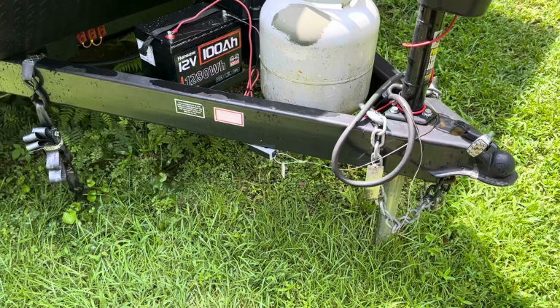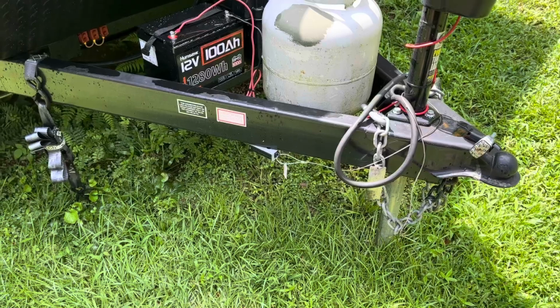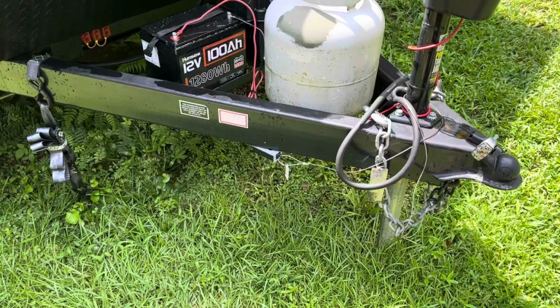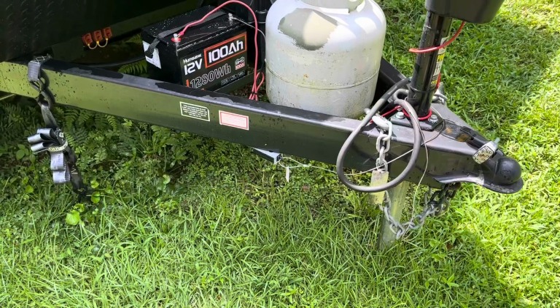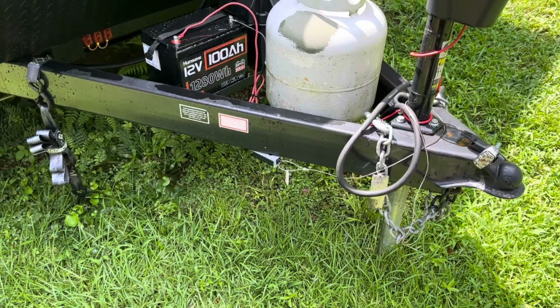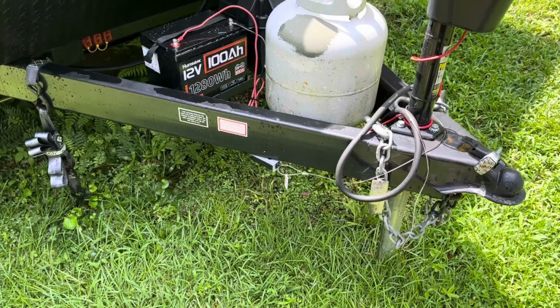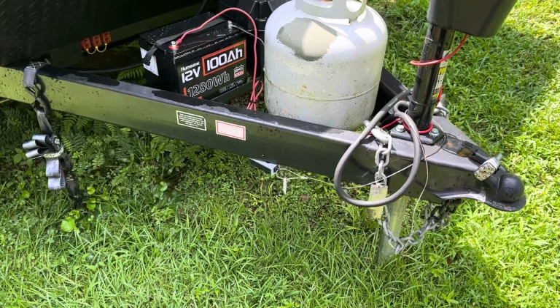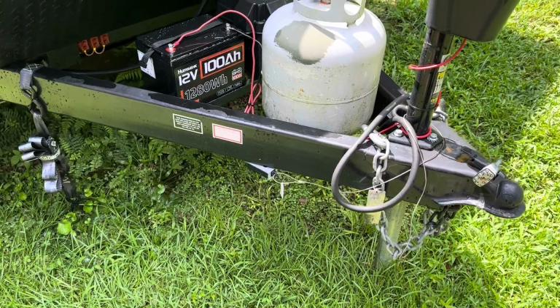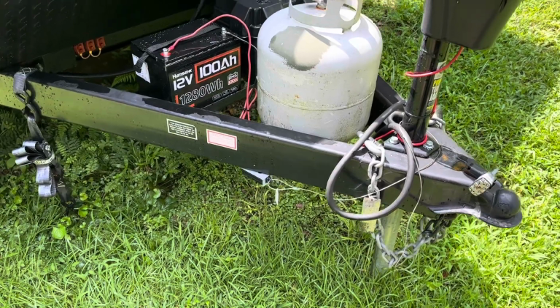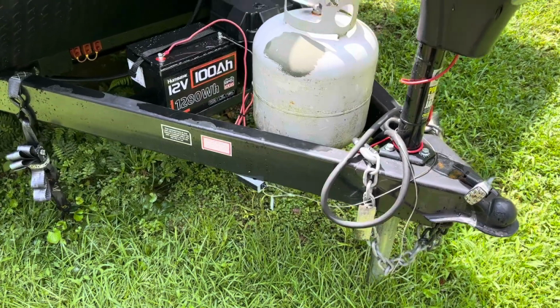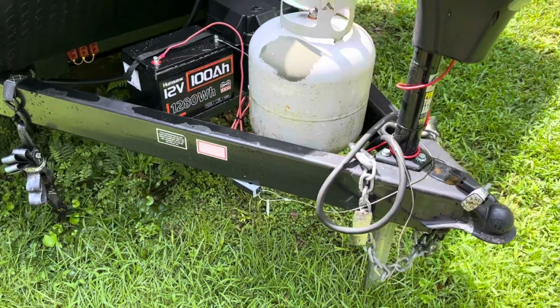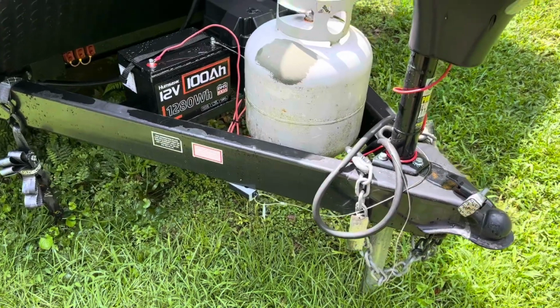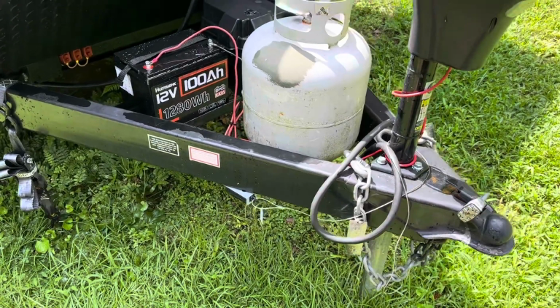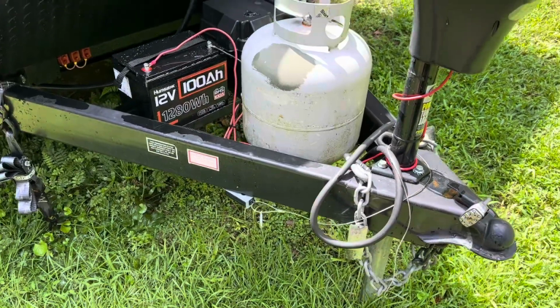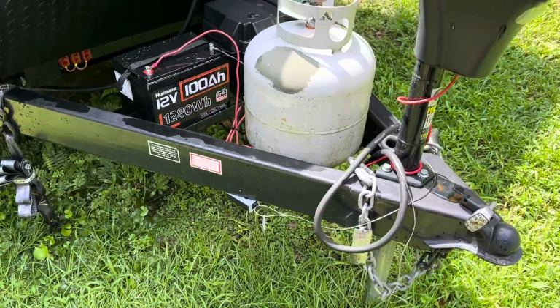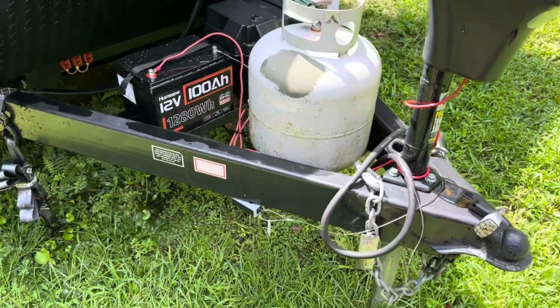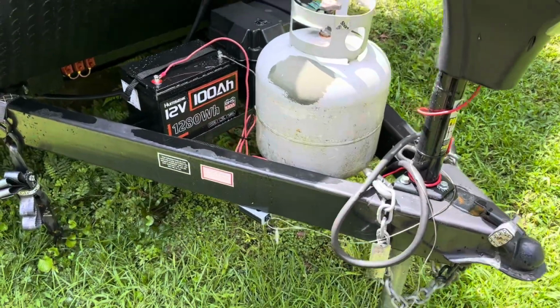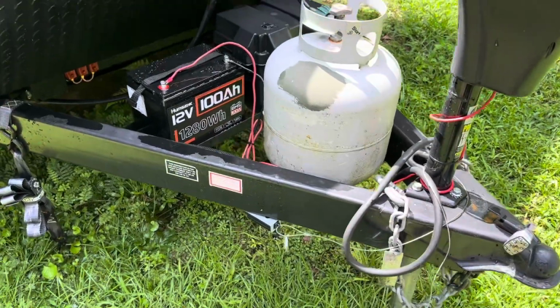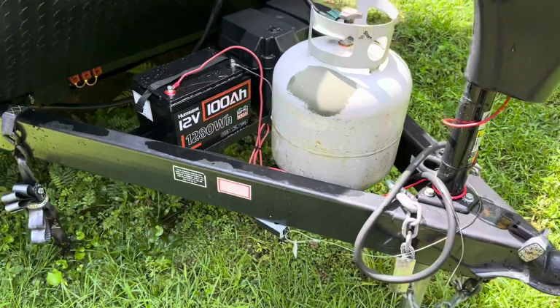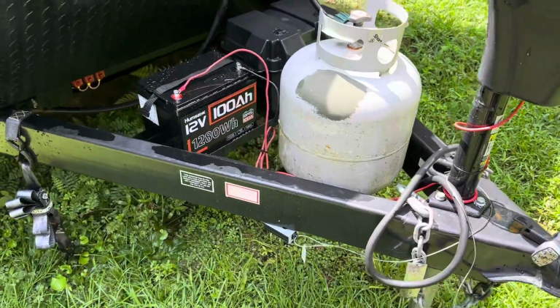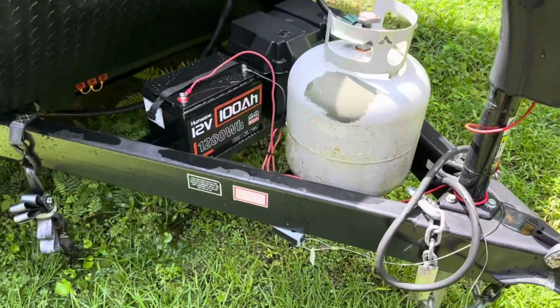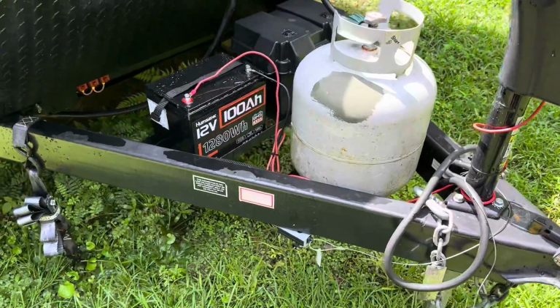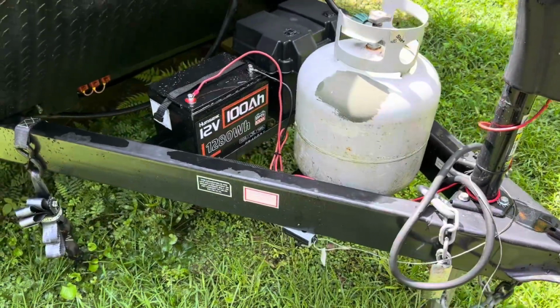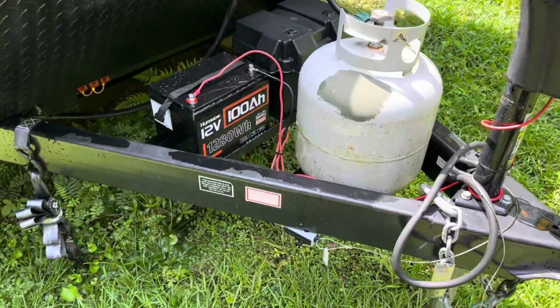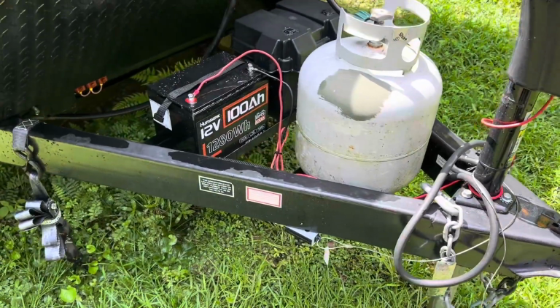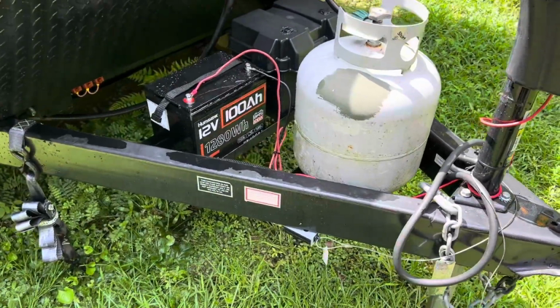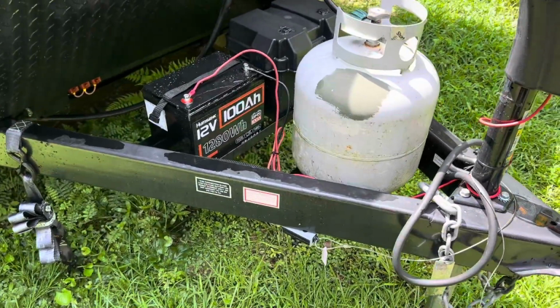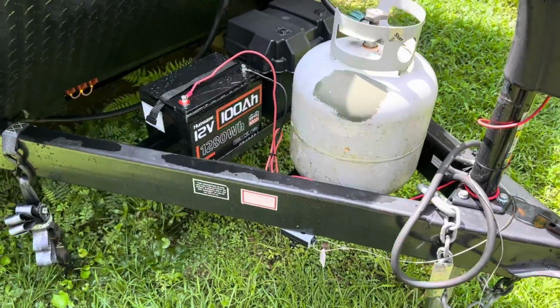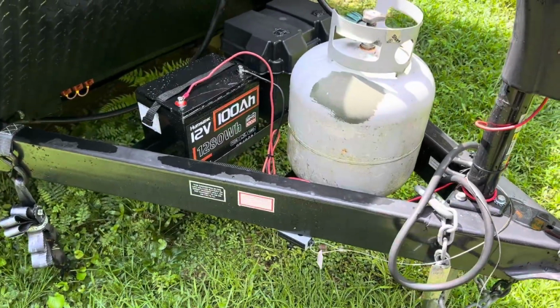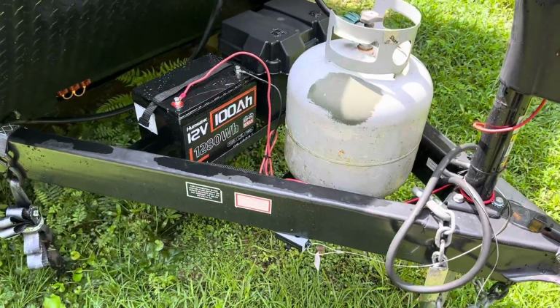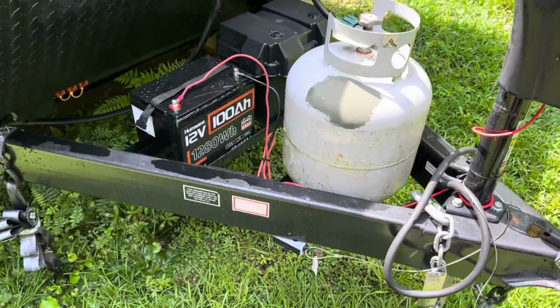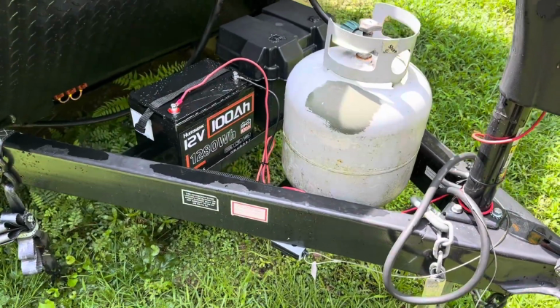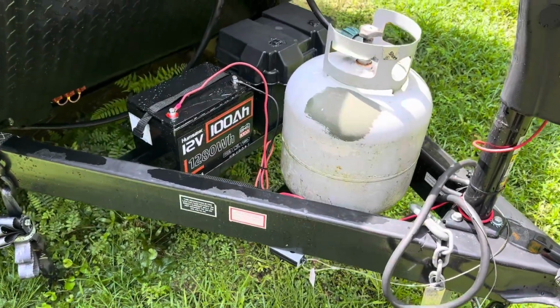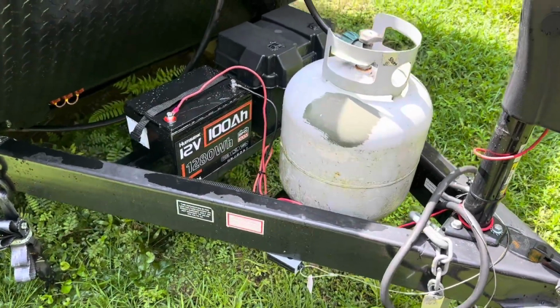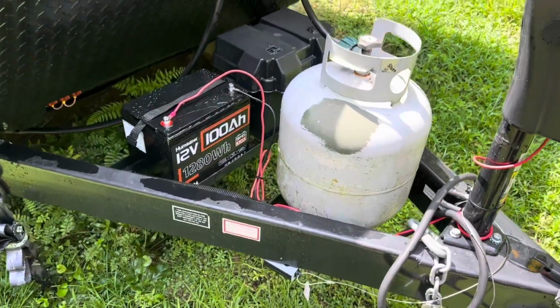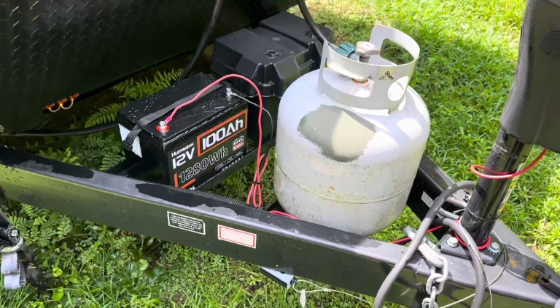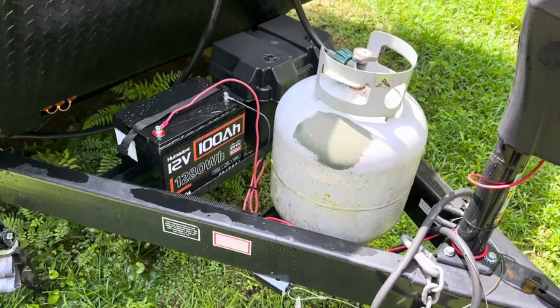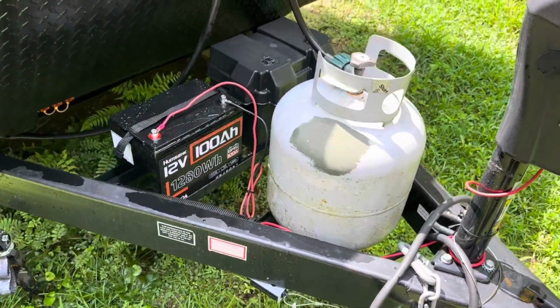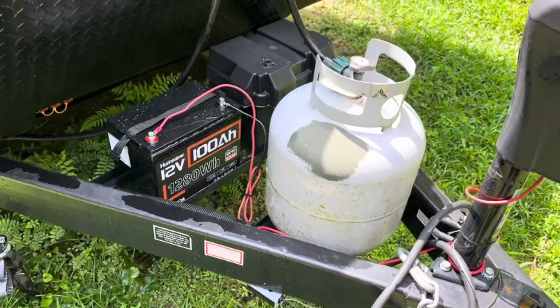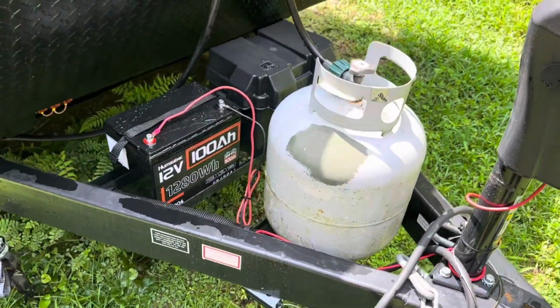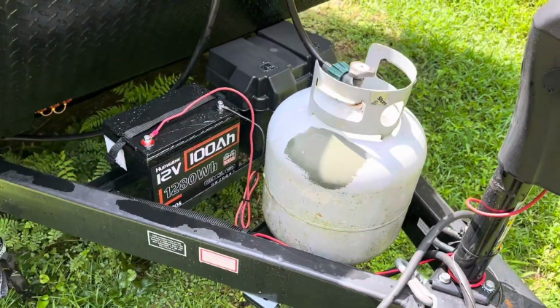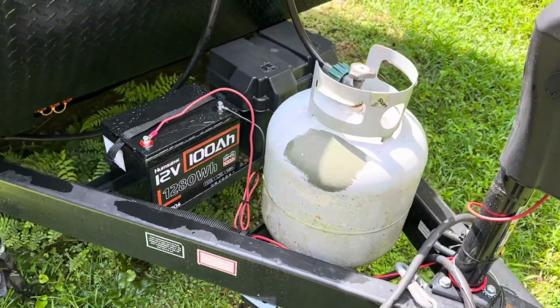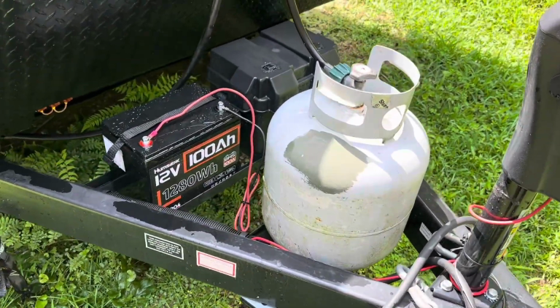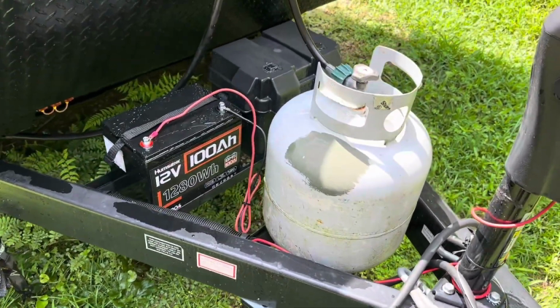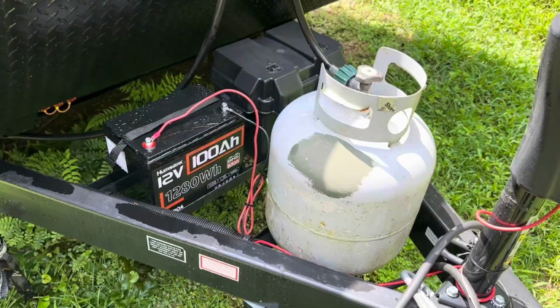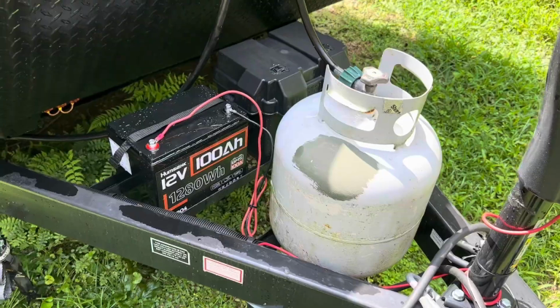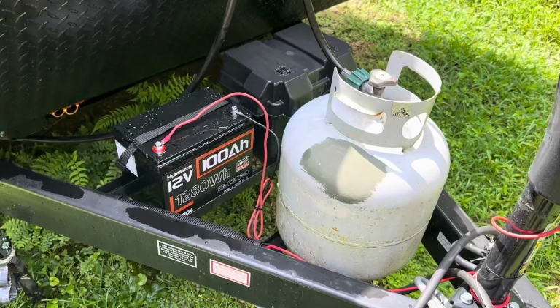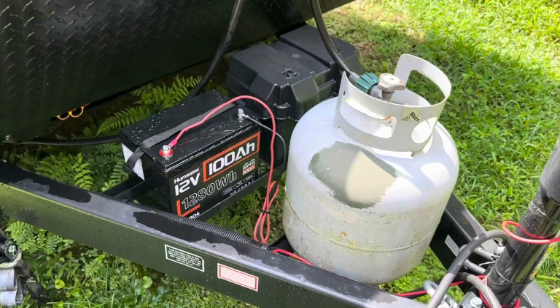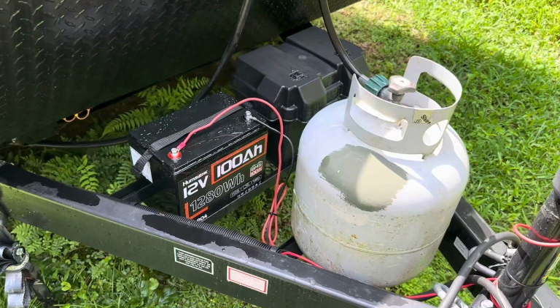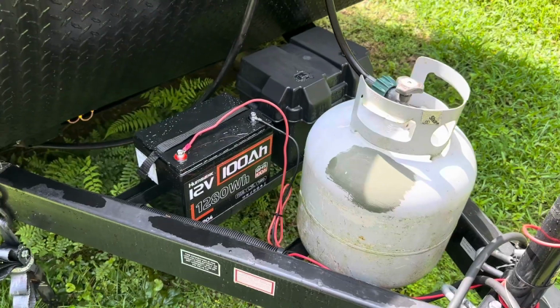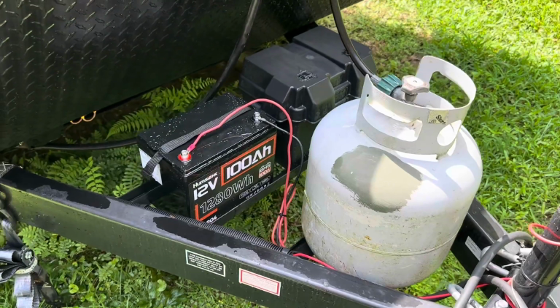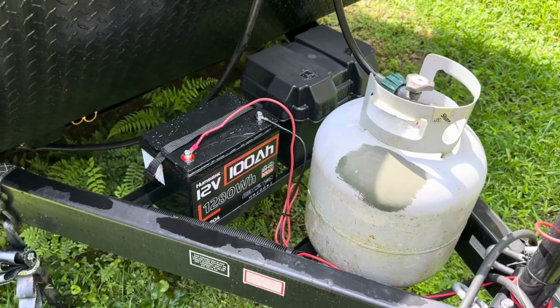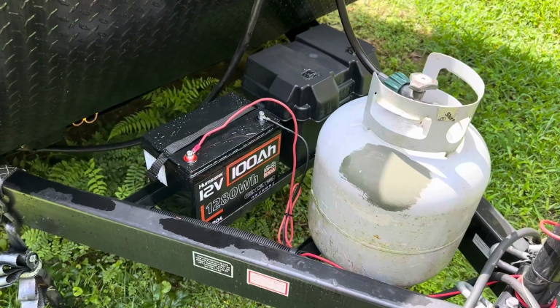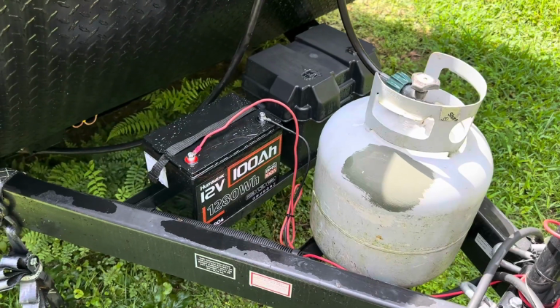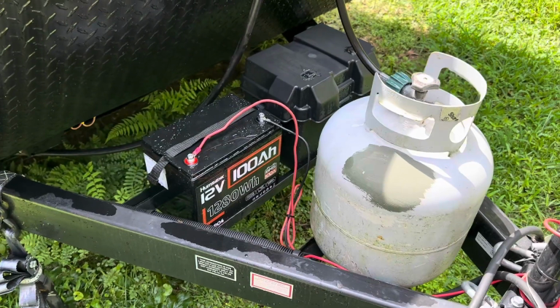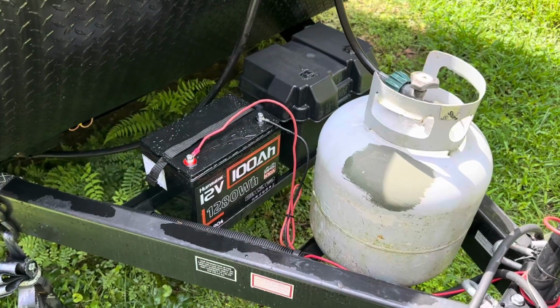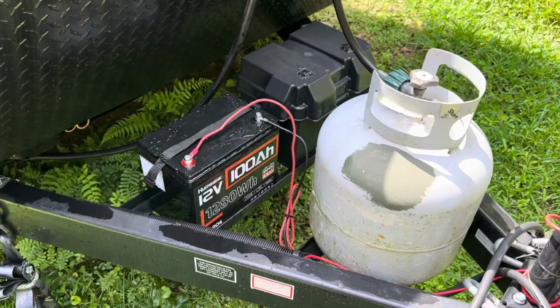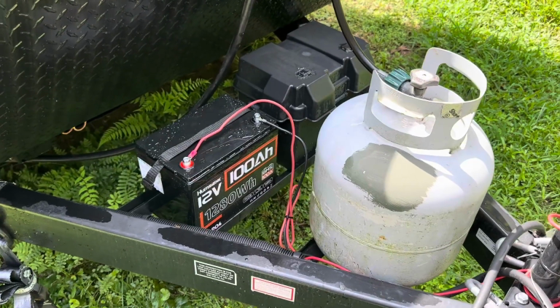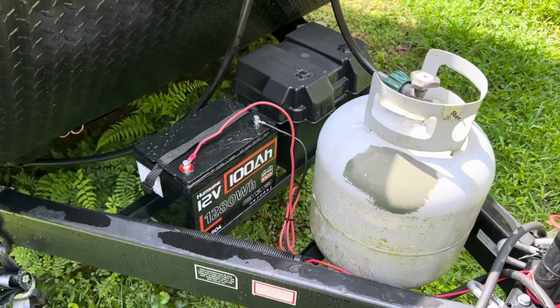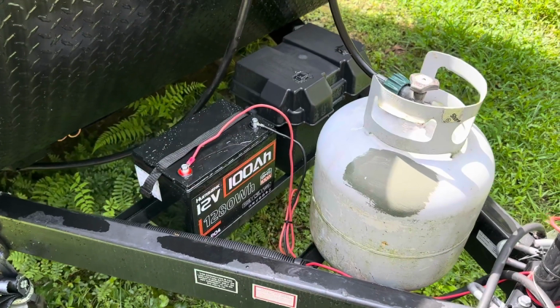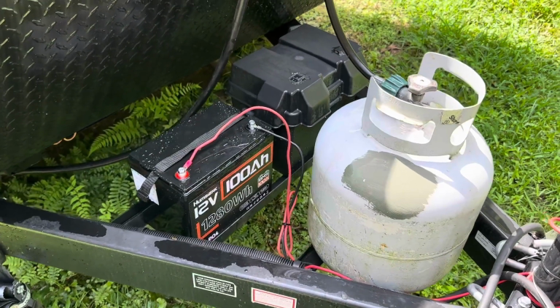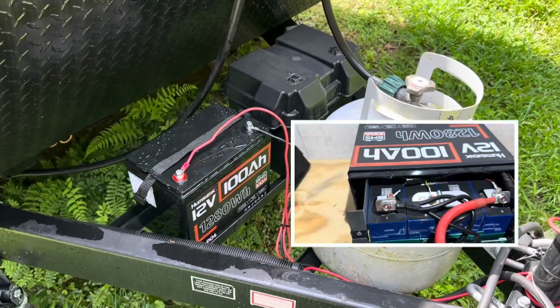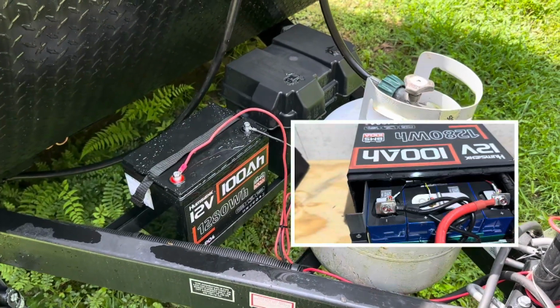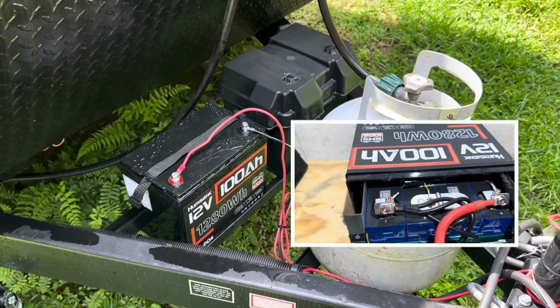Hey everybody, welcome back to the channel. I ain't had a video out in over a week. Well, that's because it's hard to do solar and off-grid content when it's cloudy and rainy.